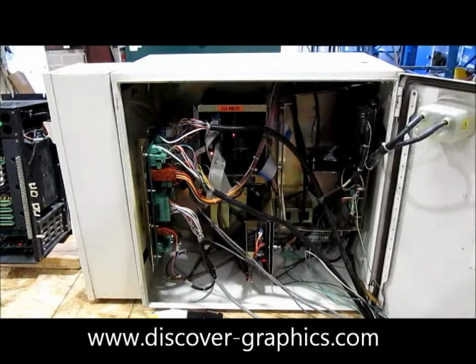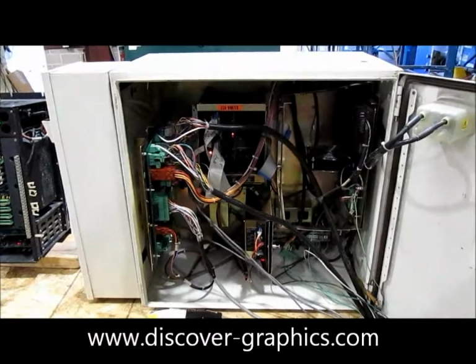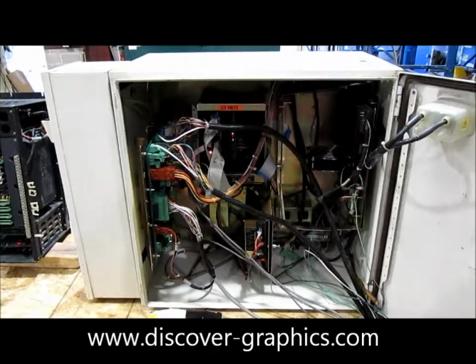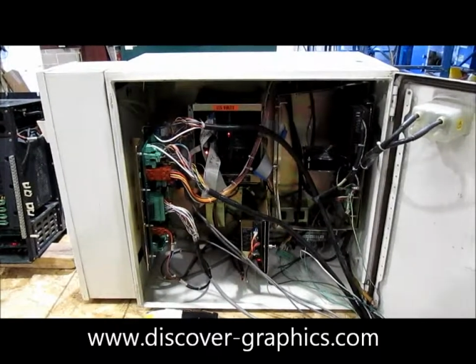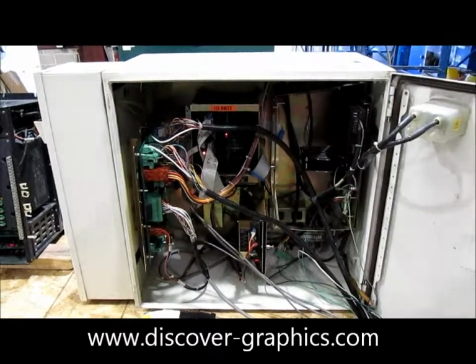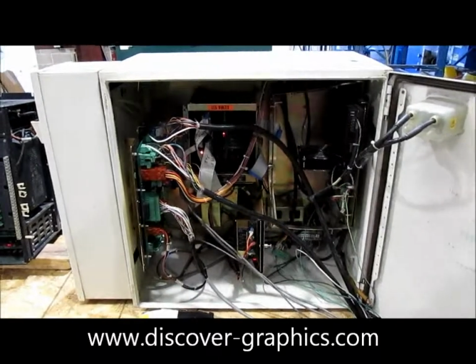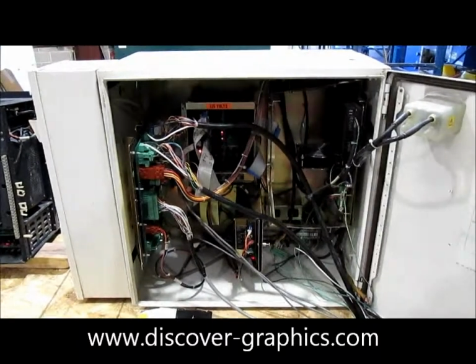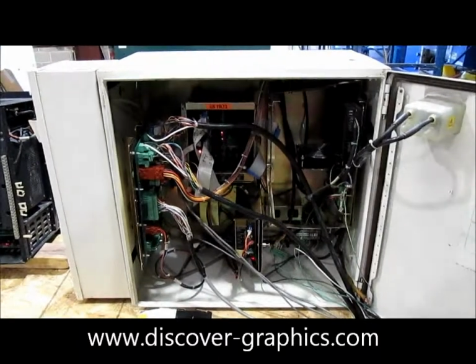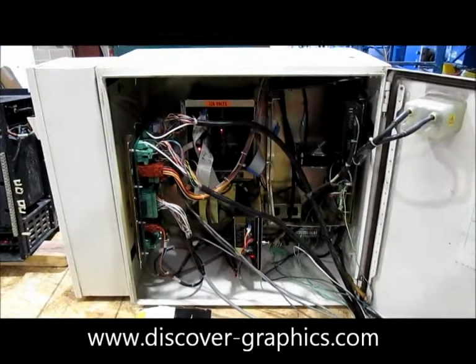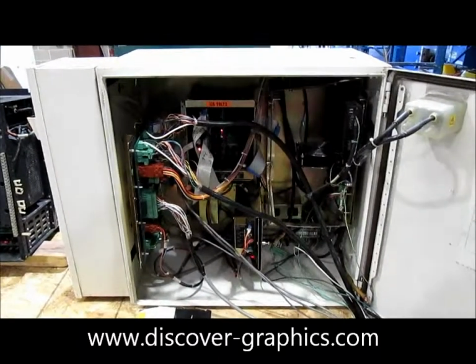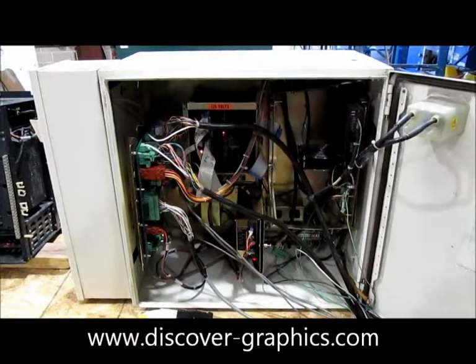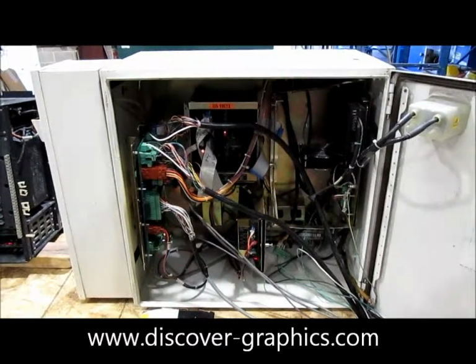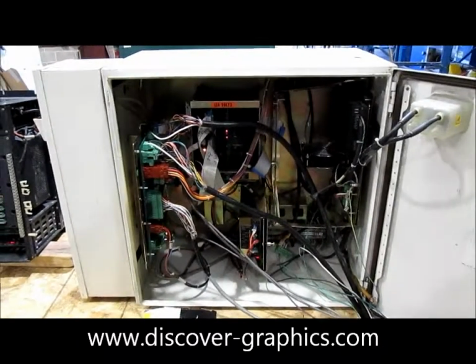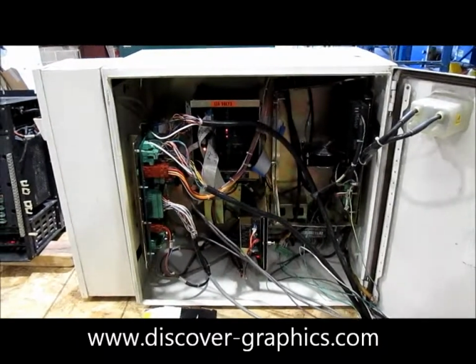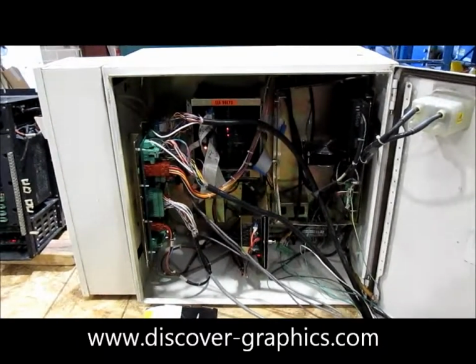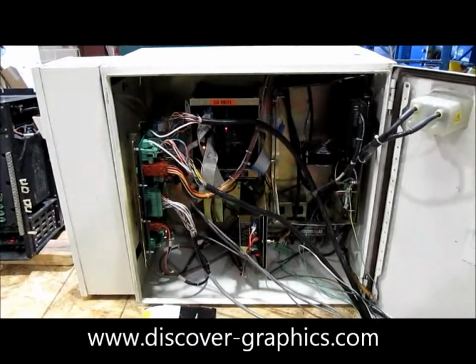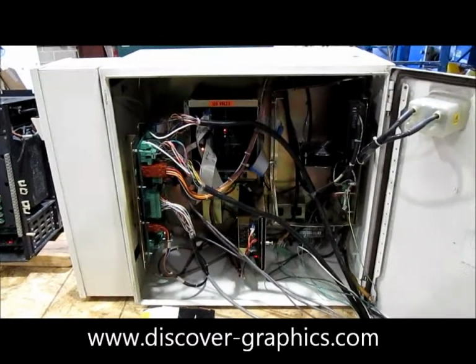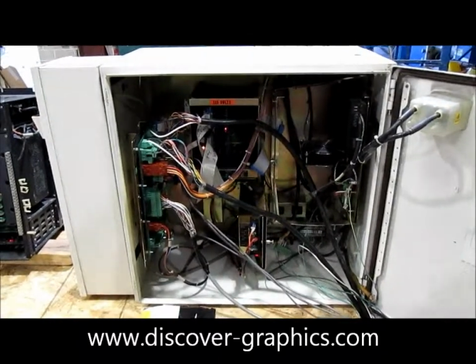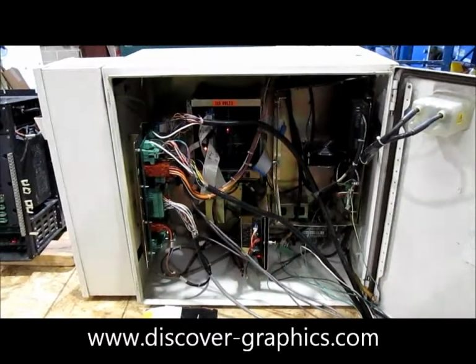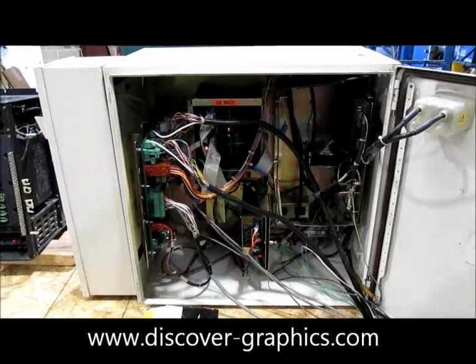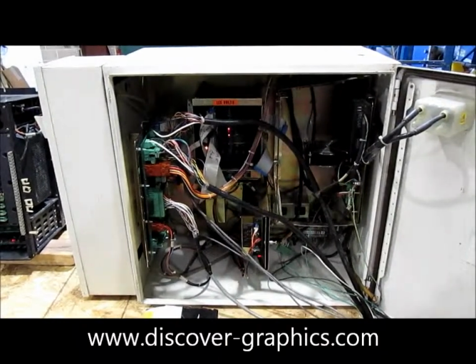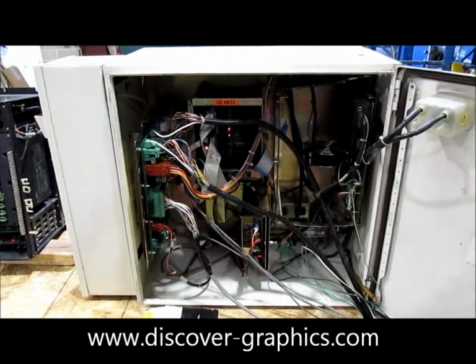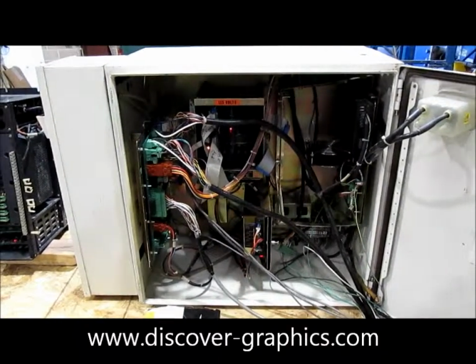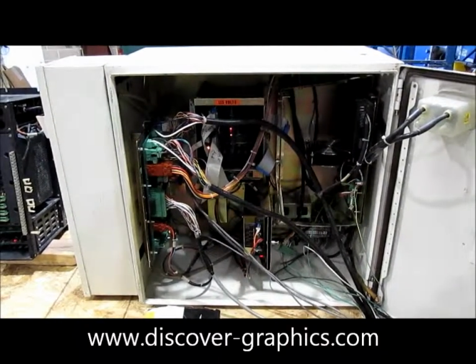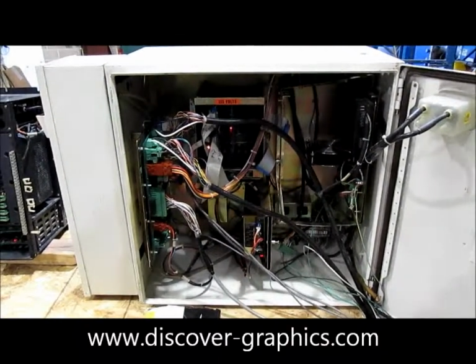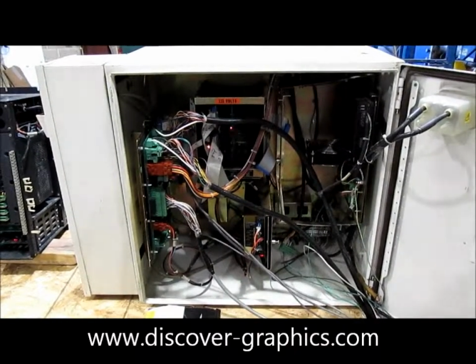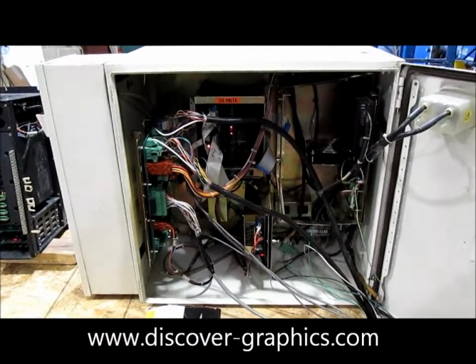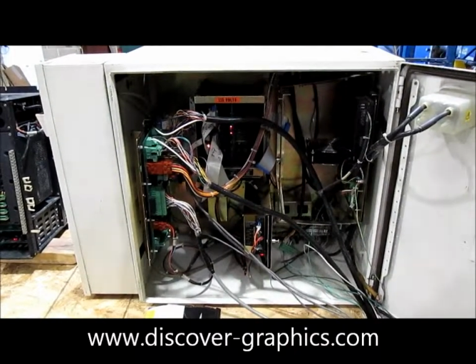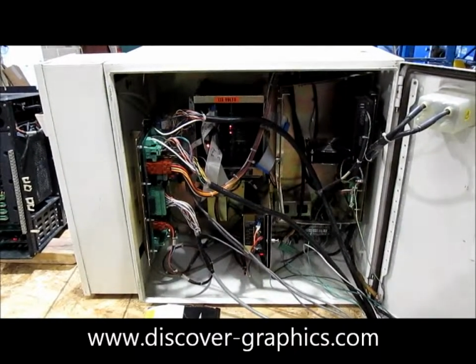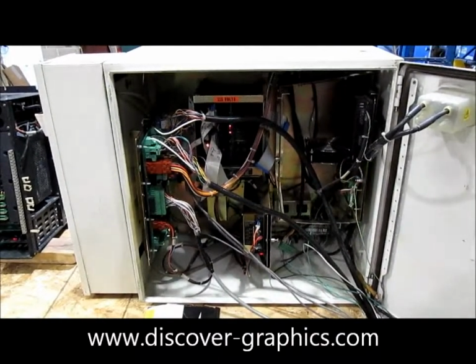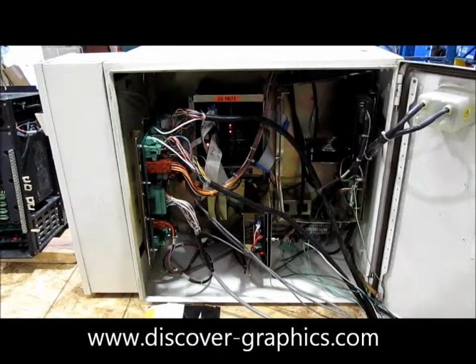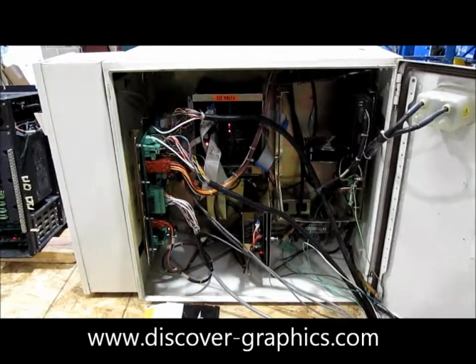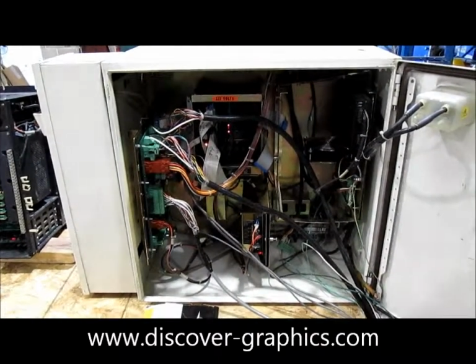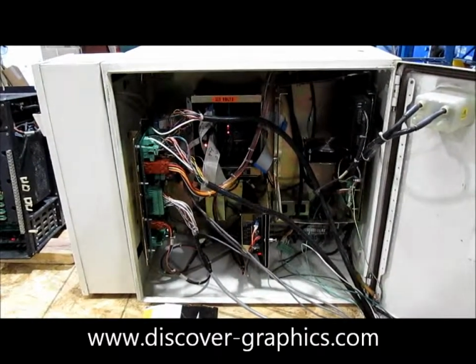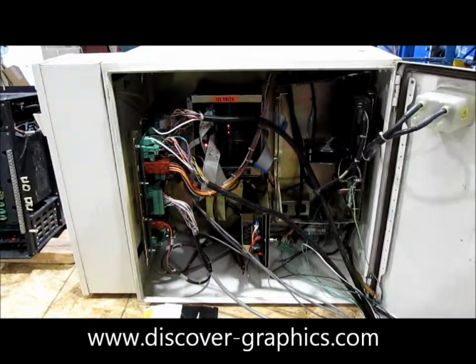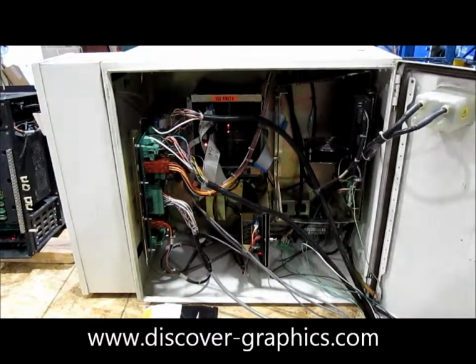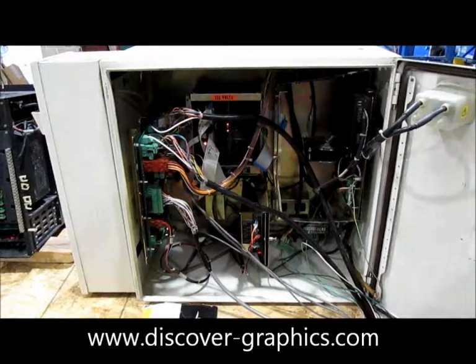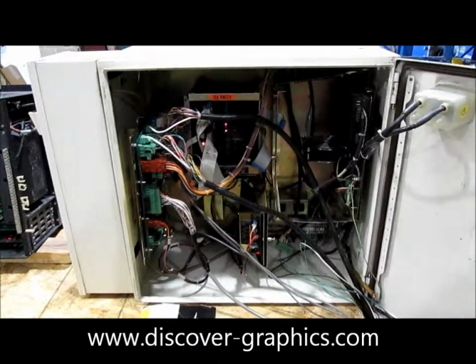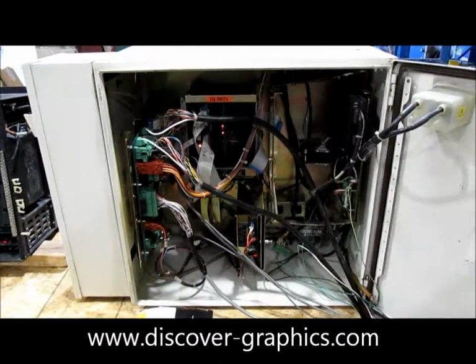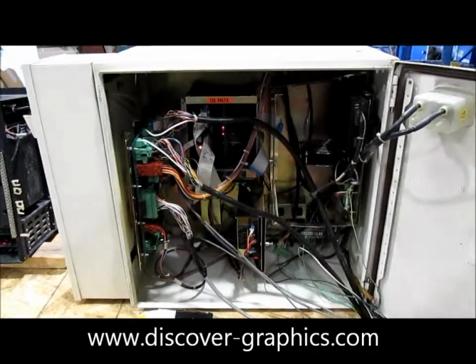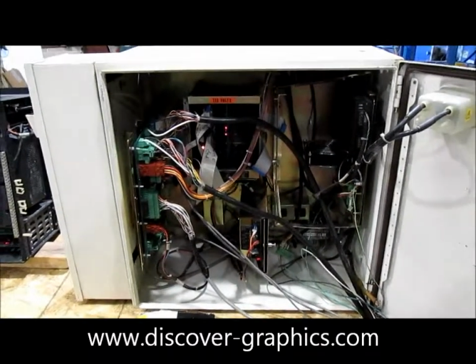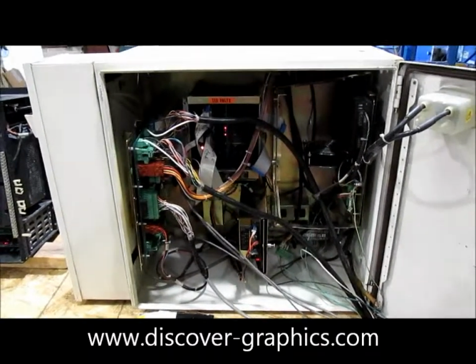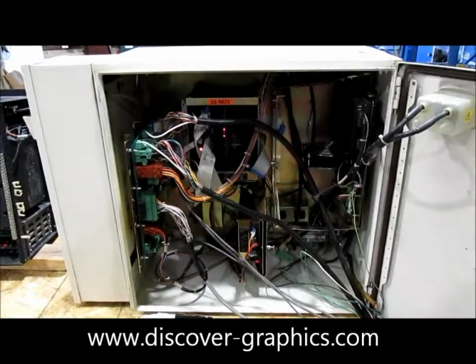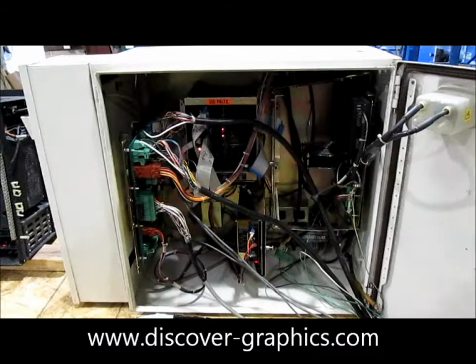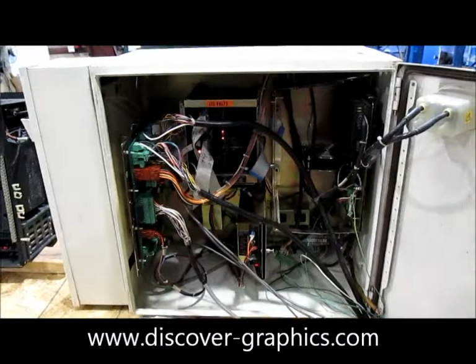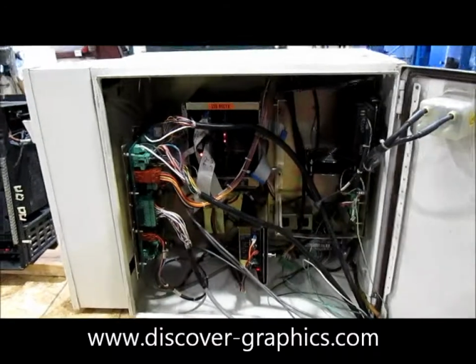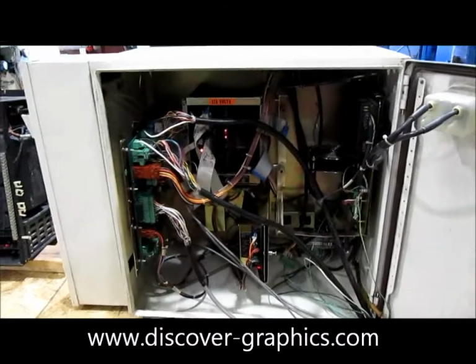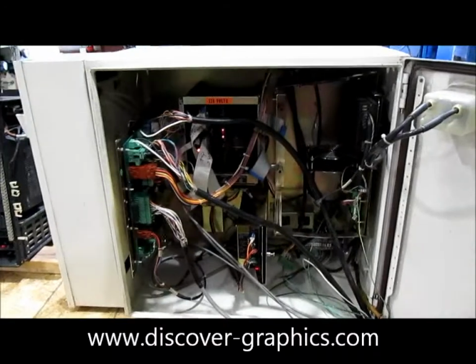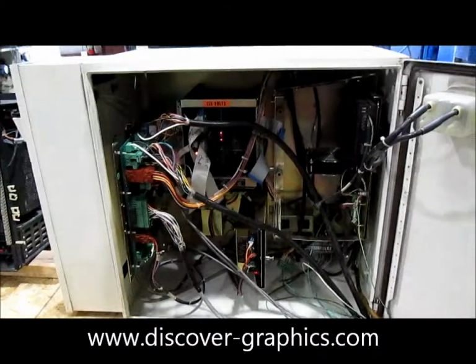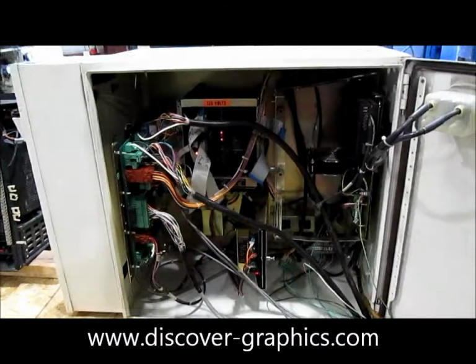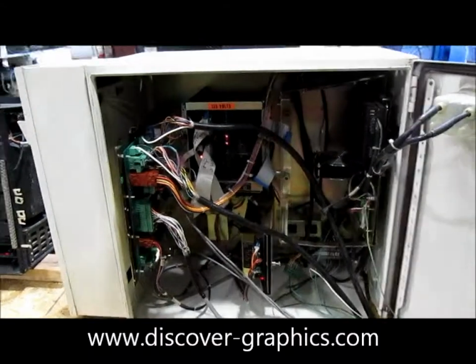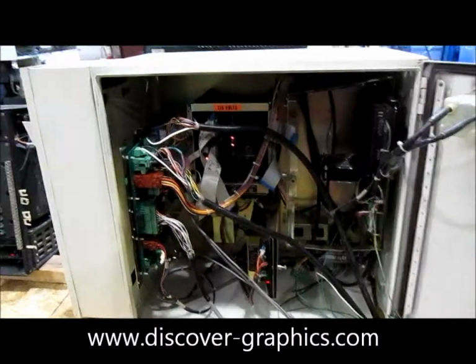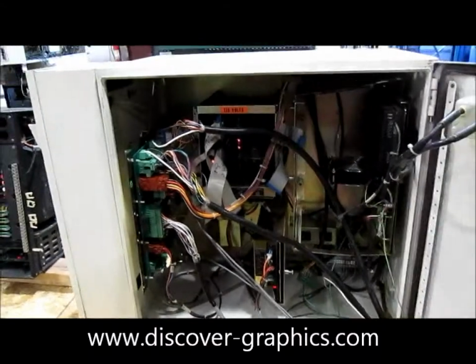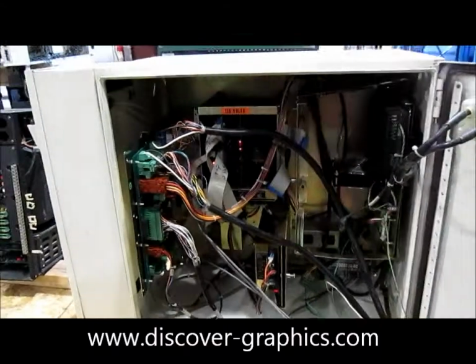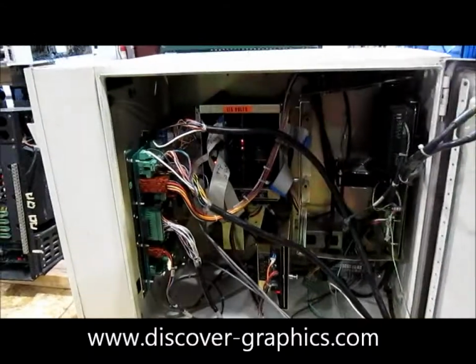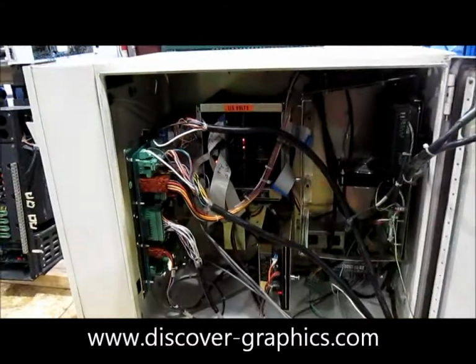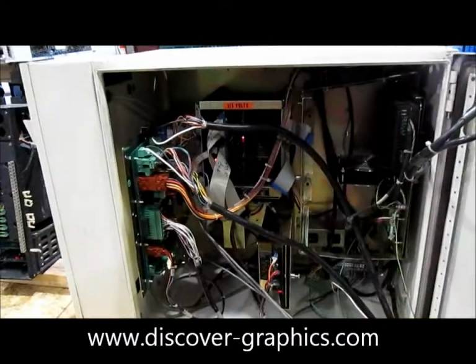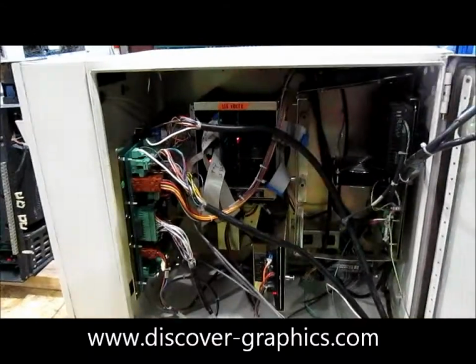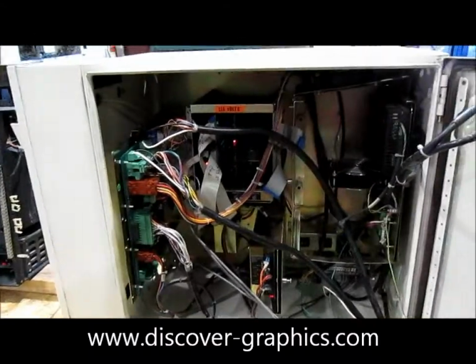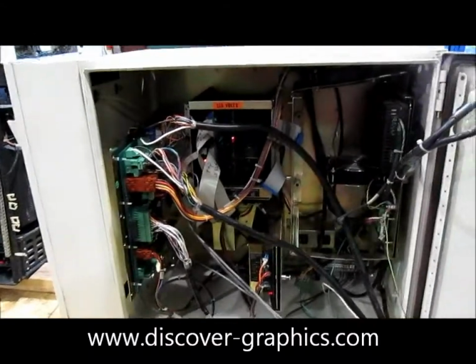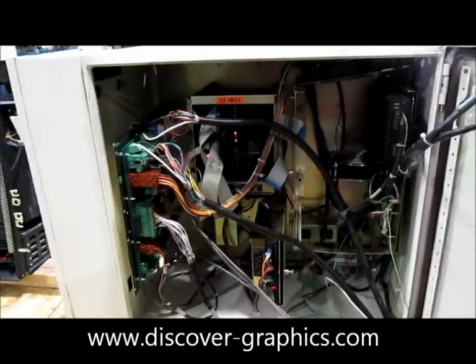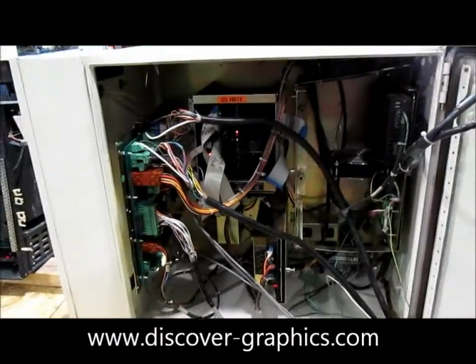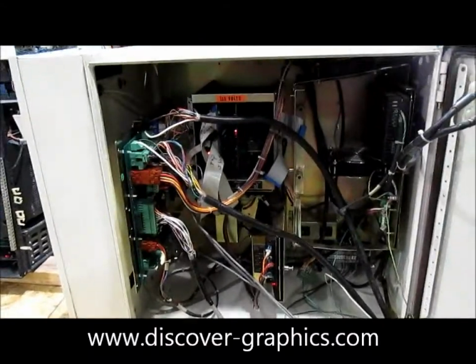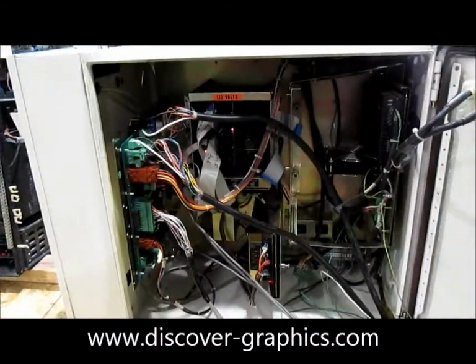First and foremost is the main electronics enclosure, which houses the majority of the processing electronics.